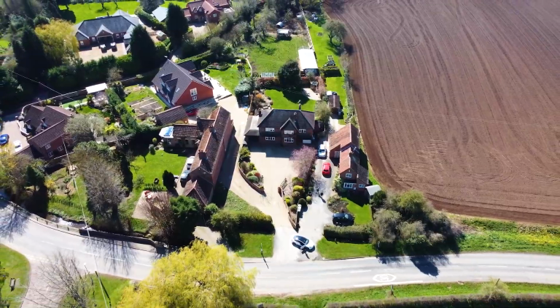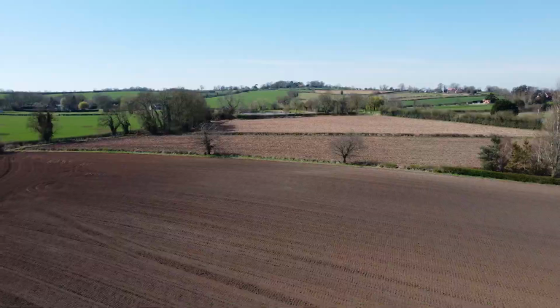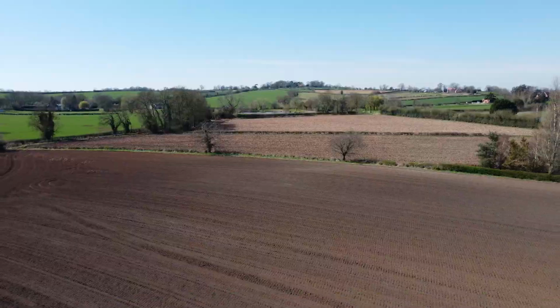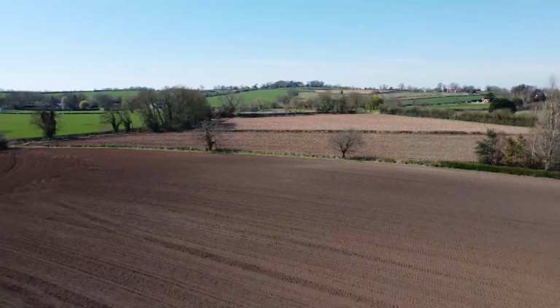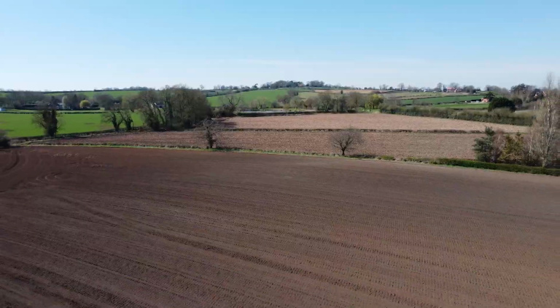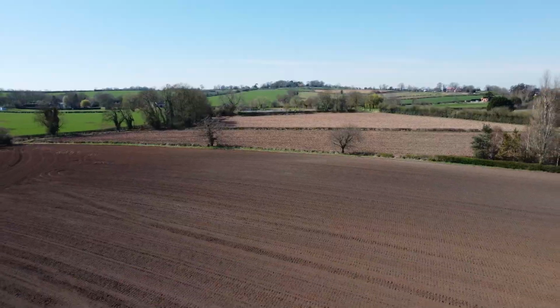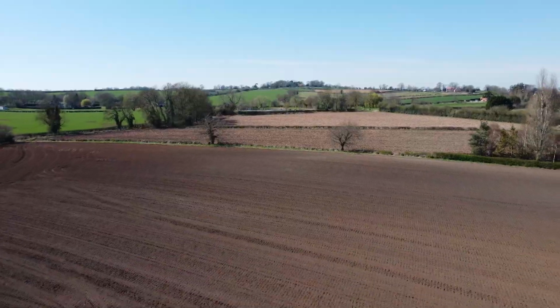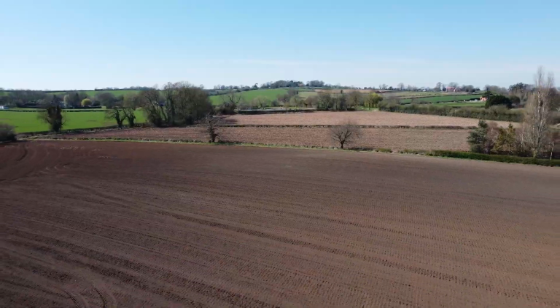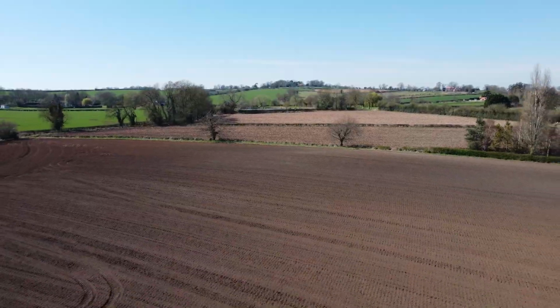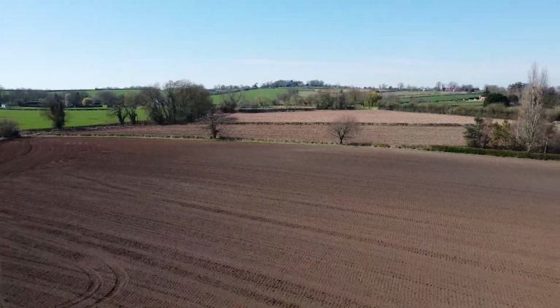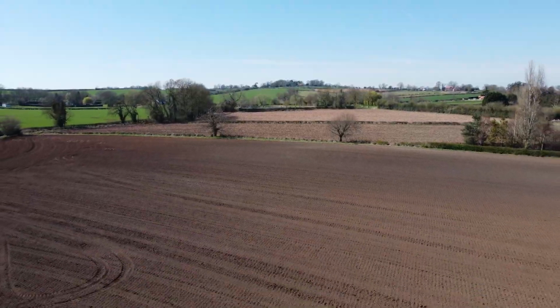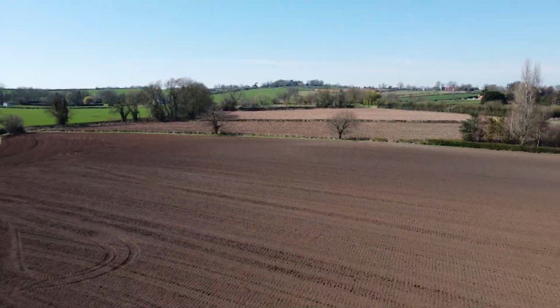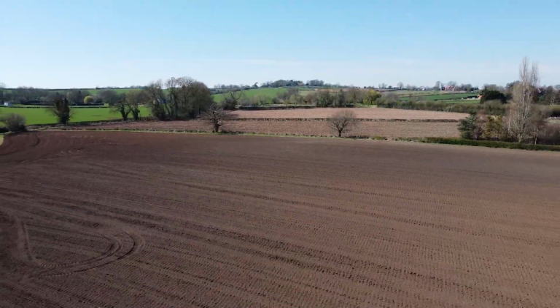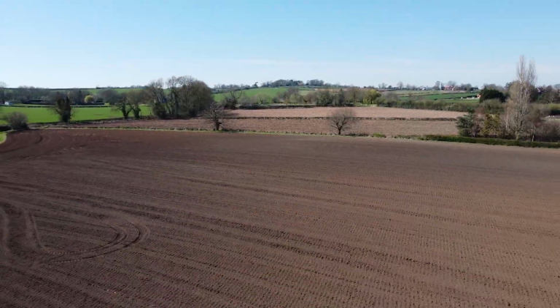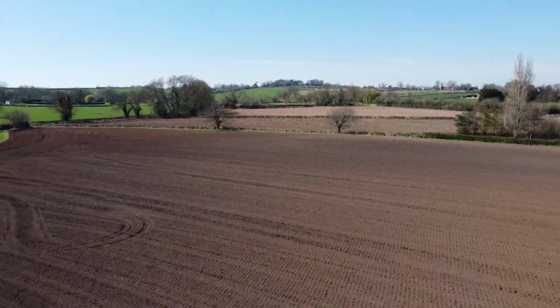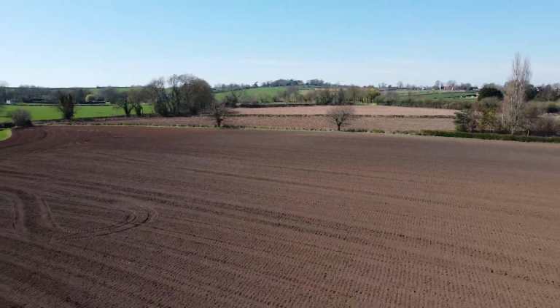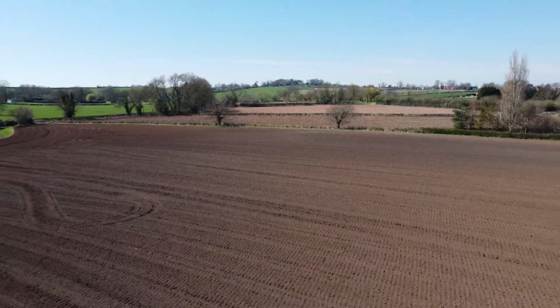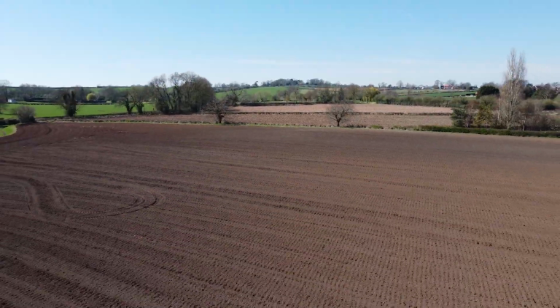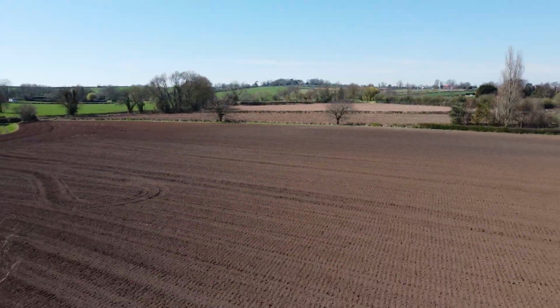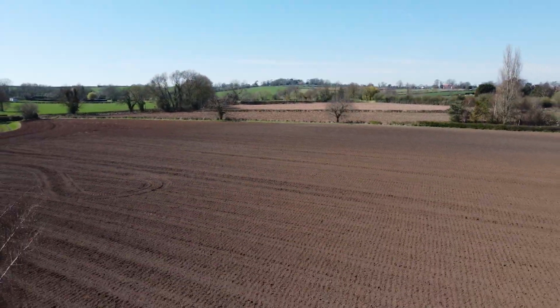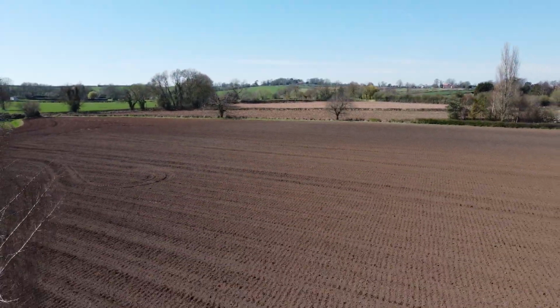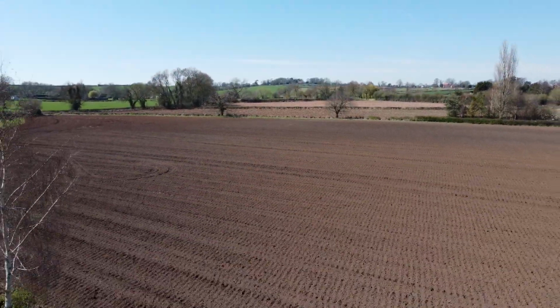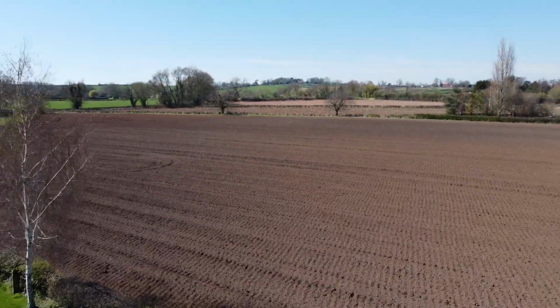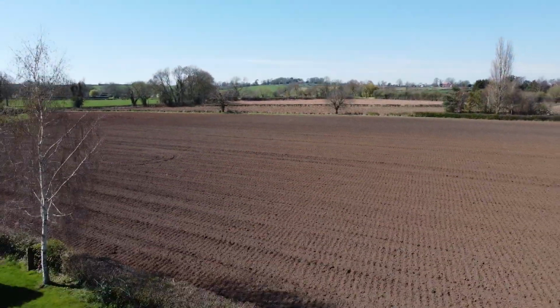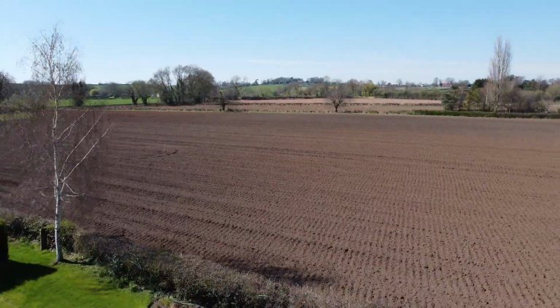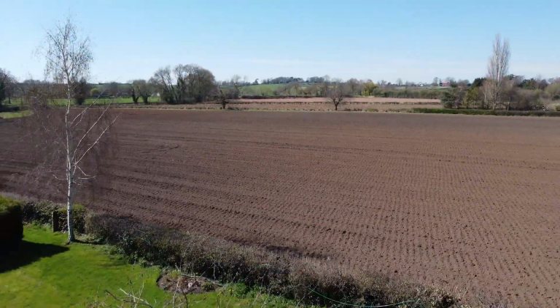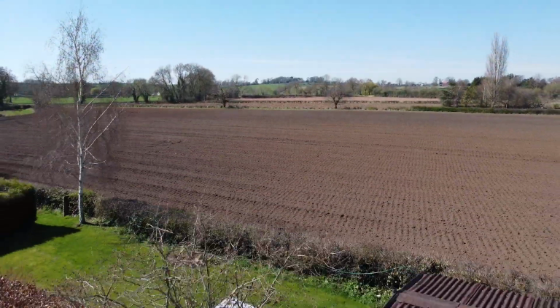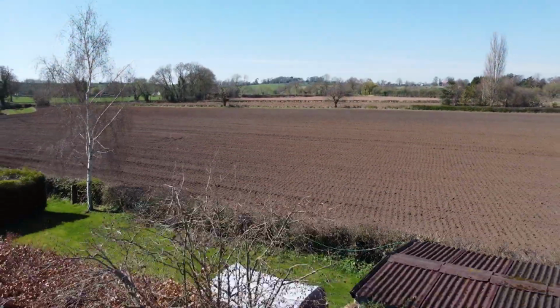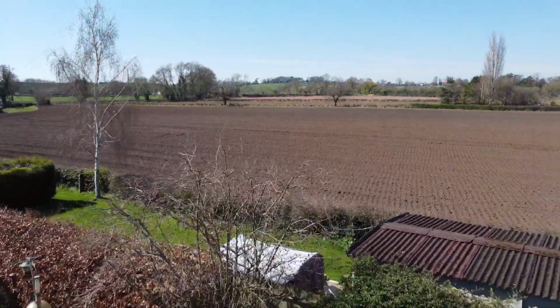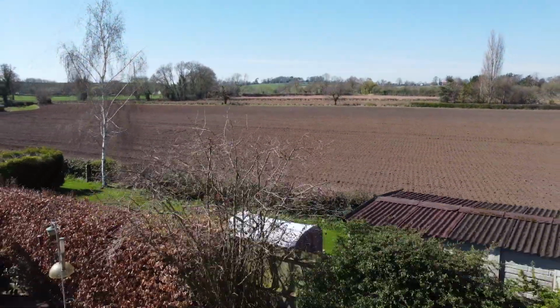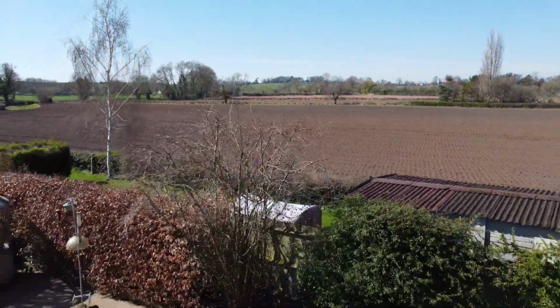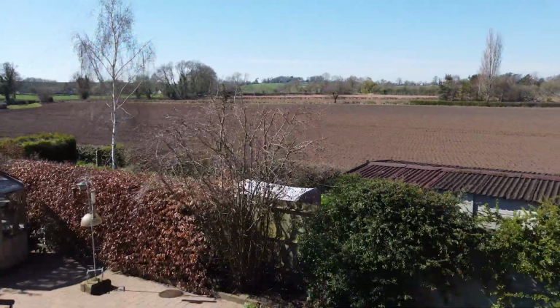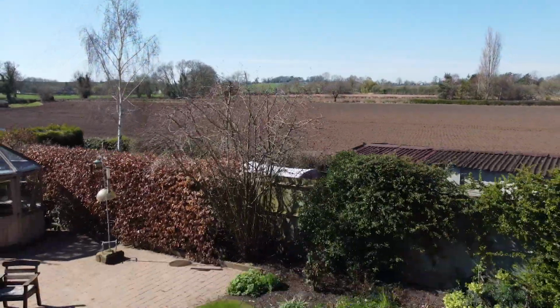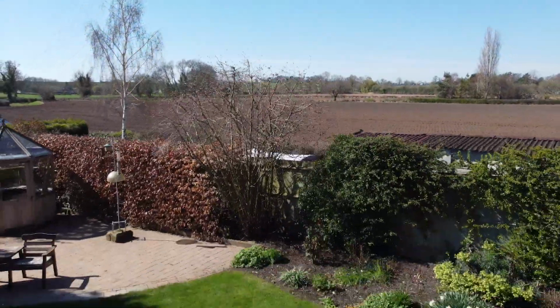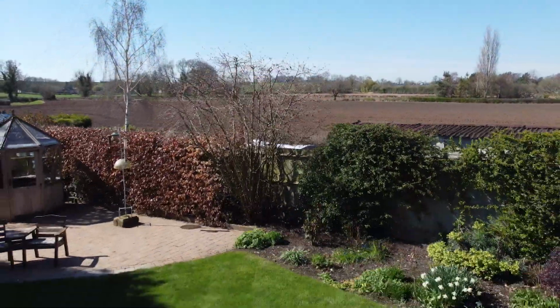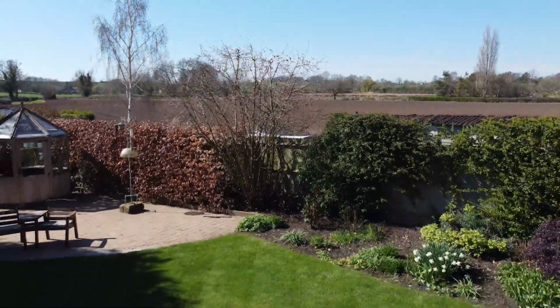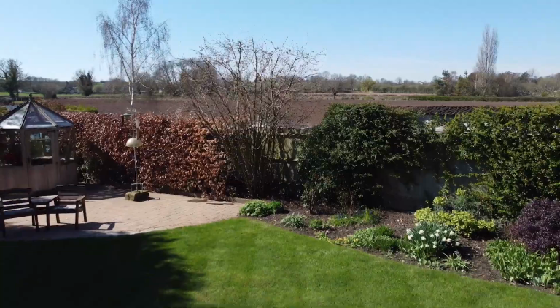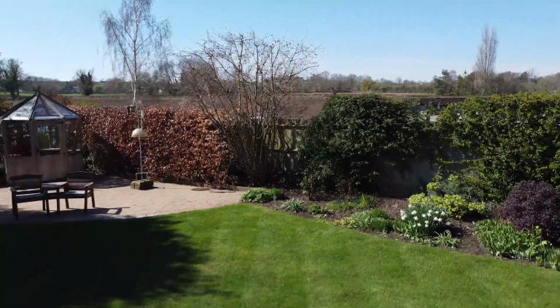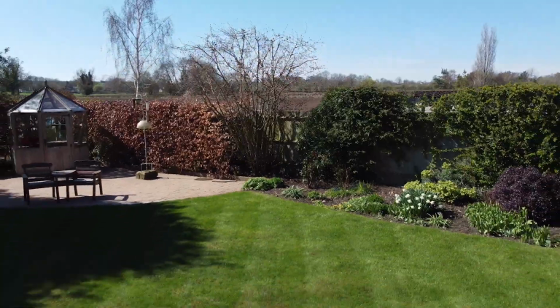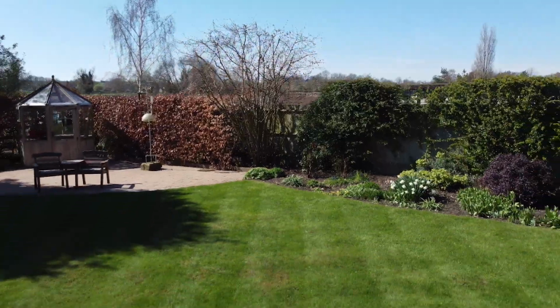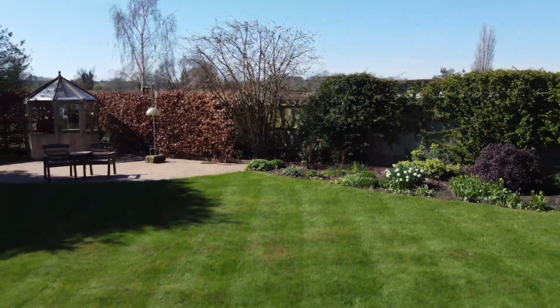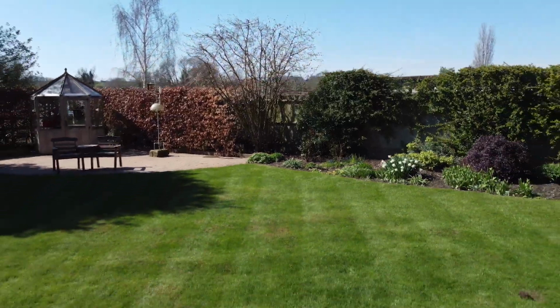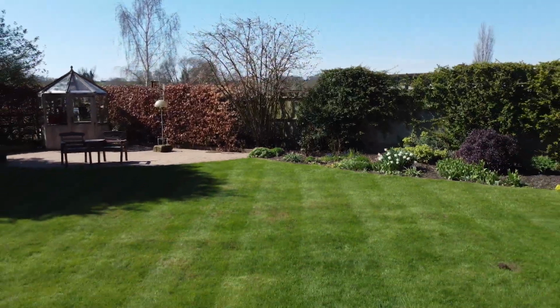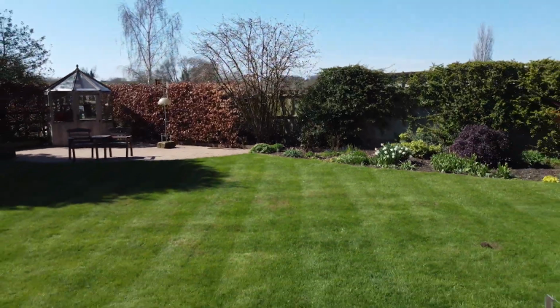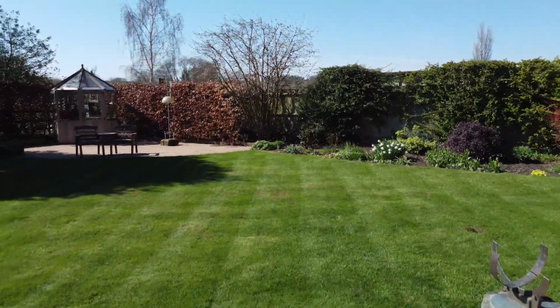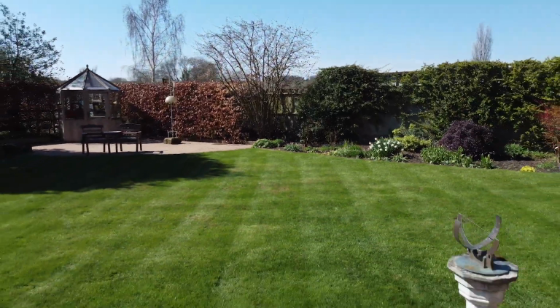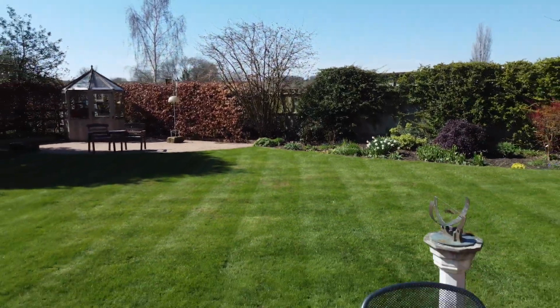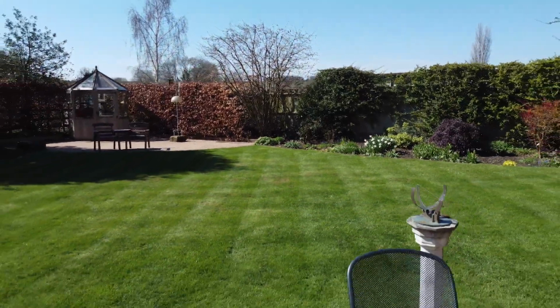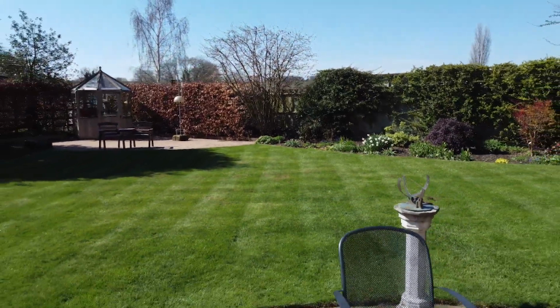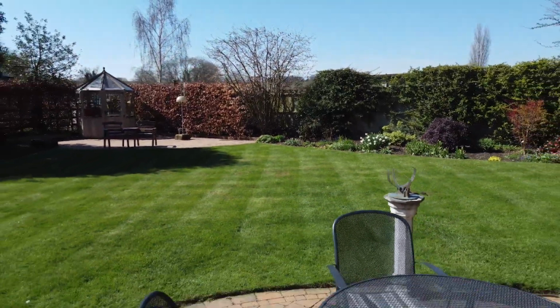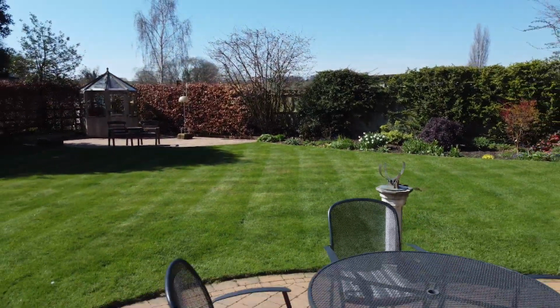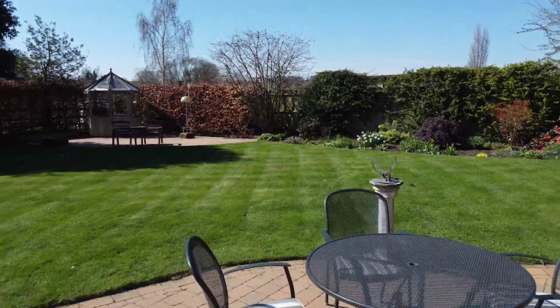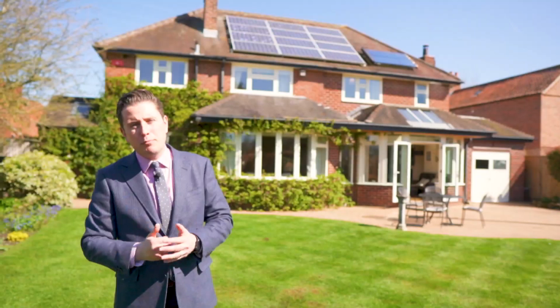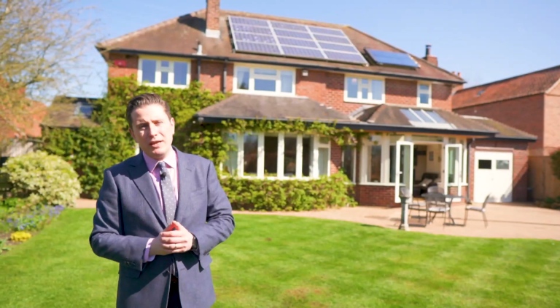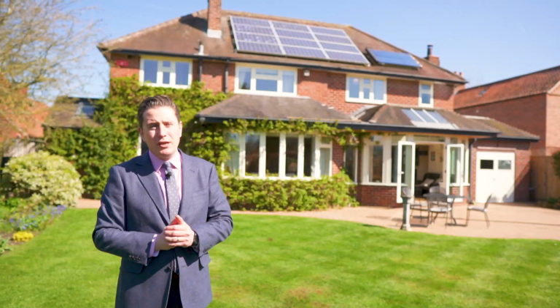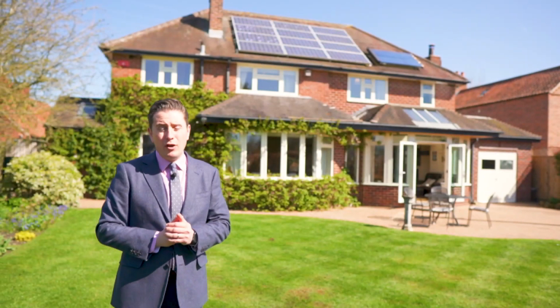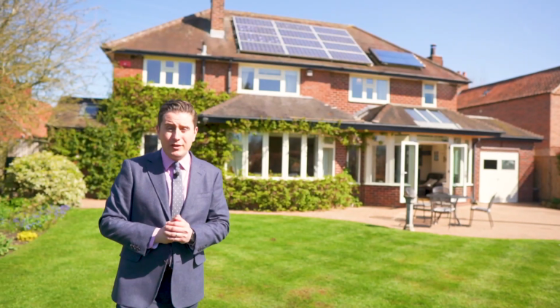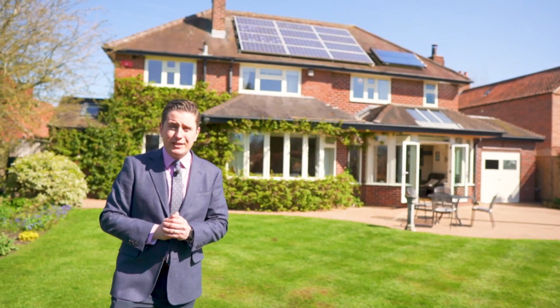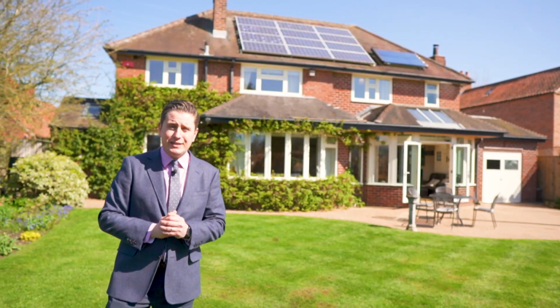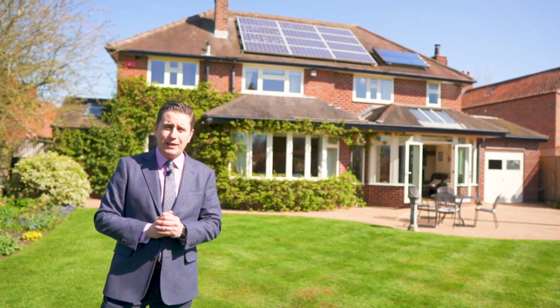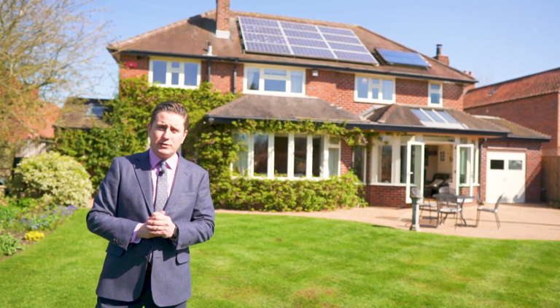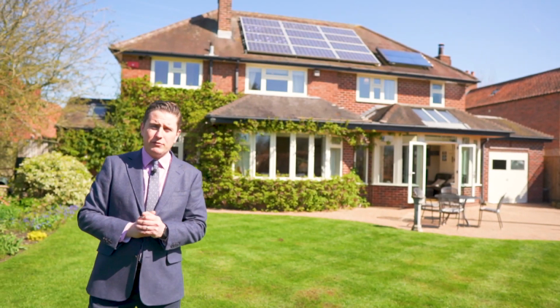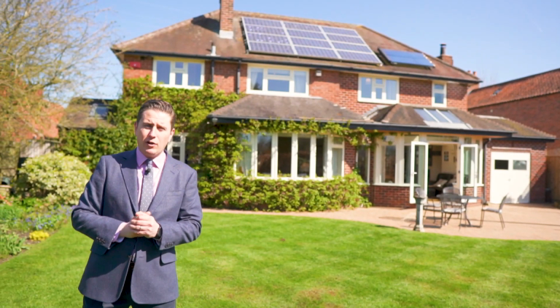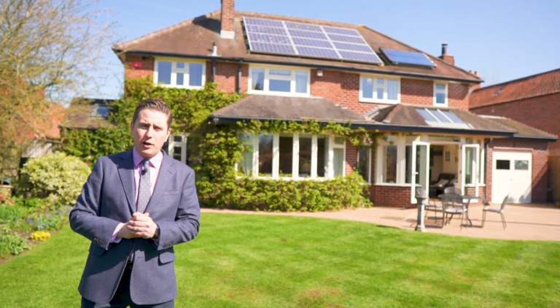I hope you enjoyed the tour of this fantastic property. If you have any questions or you'd like to arrange an exclusive viewing, then please get in touch with me on the details that follow.